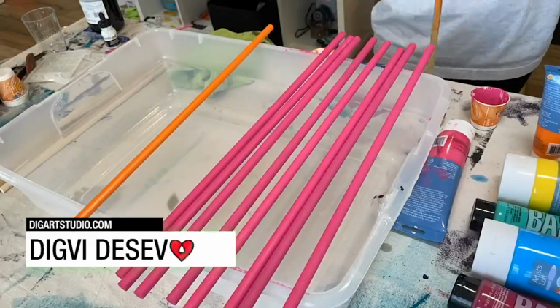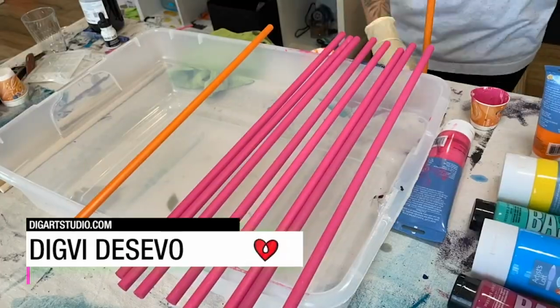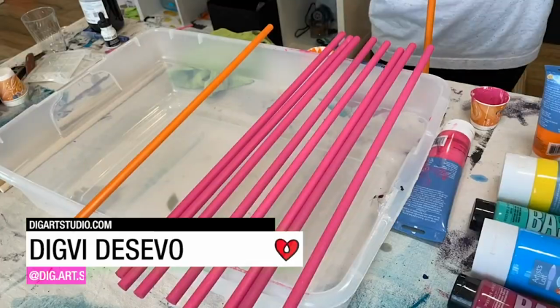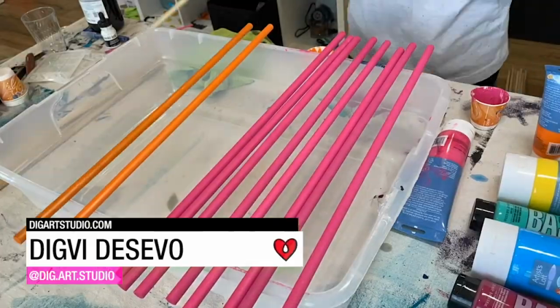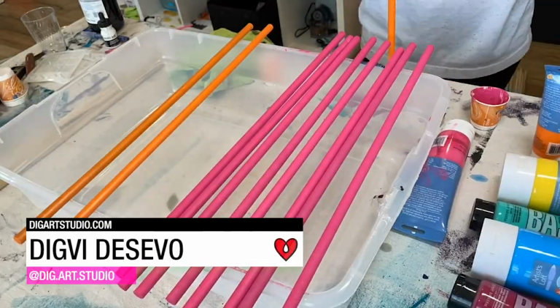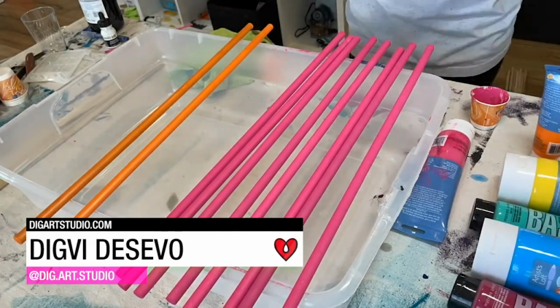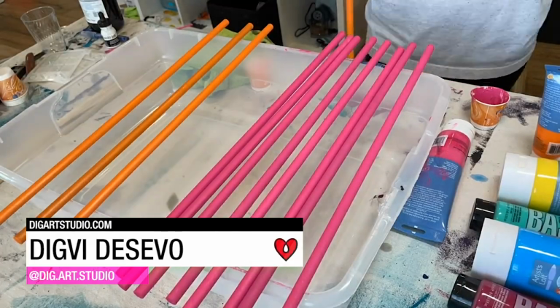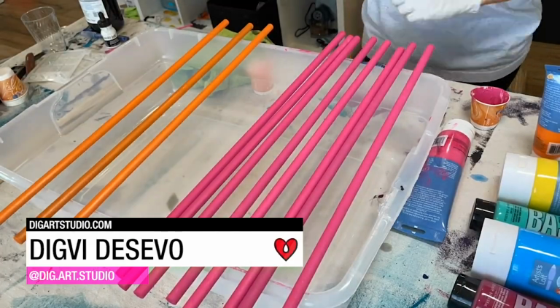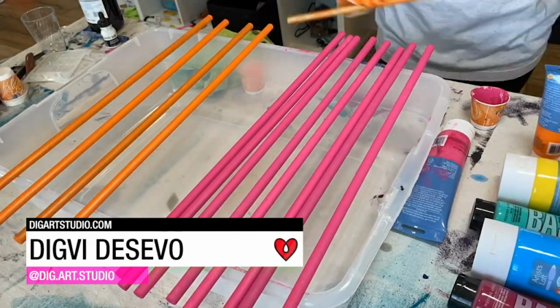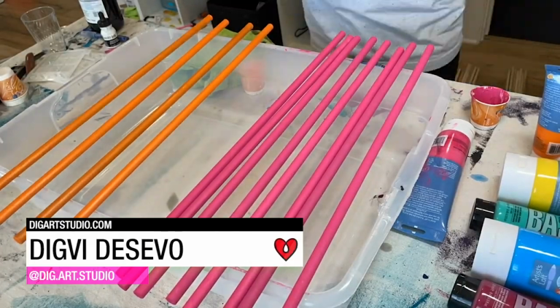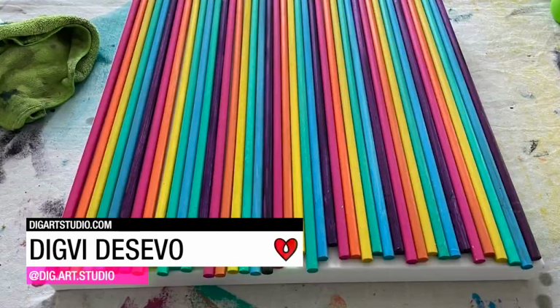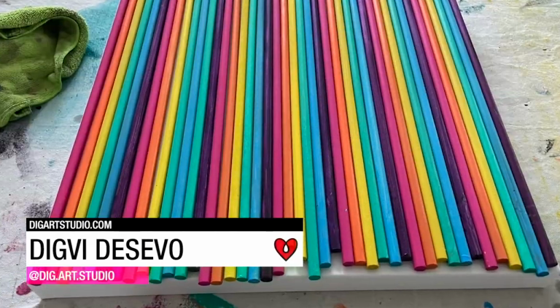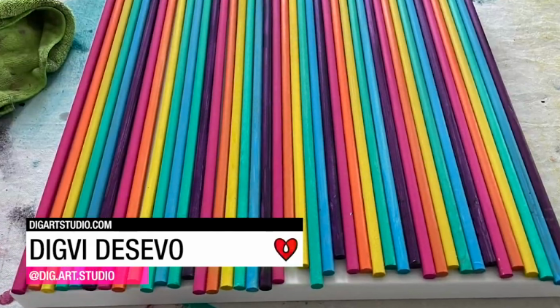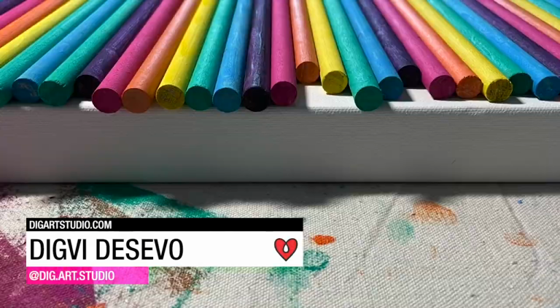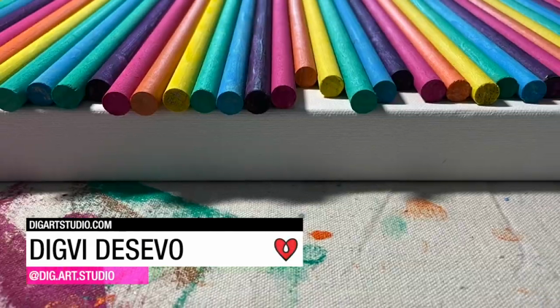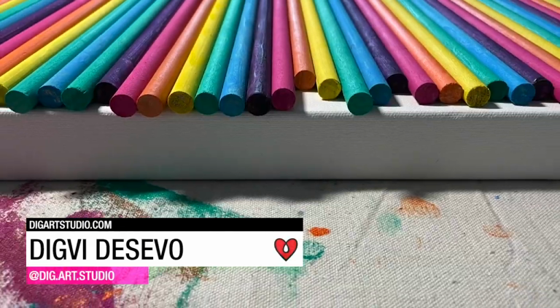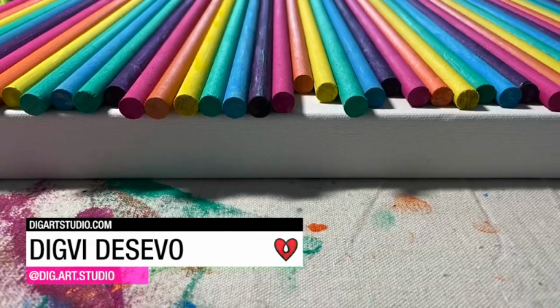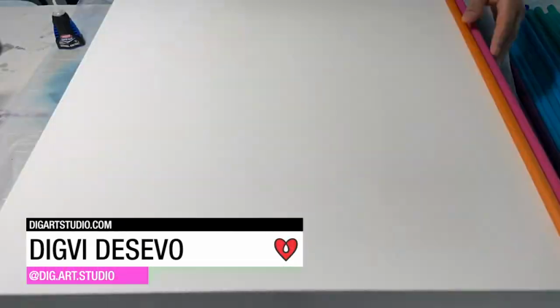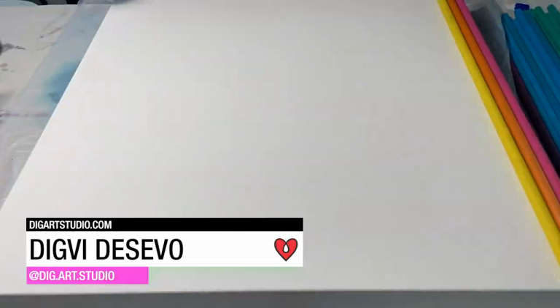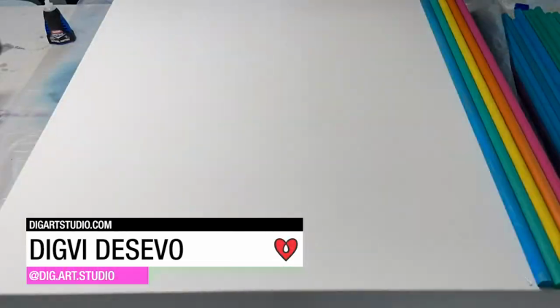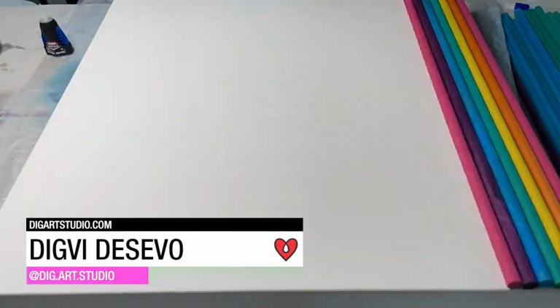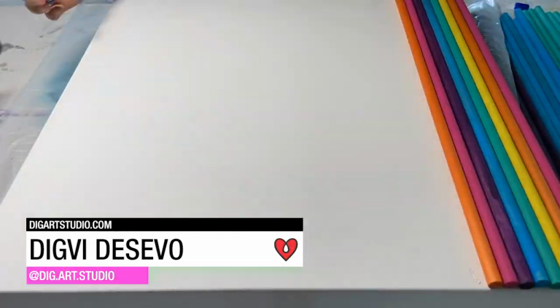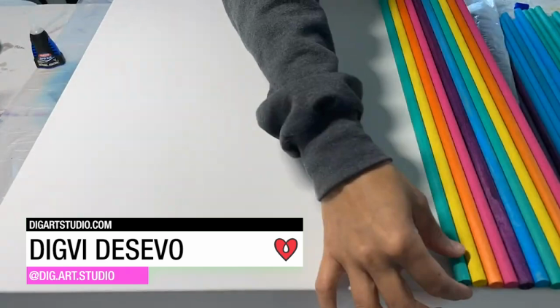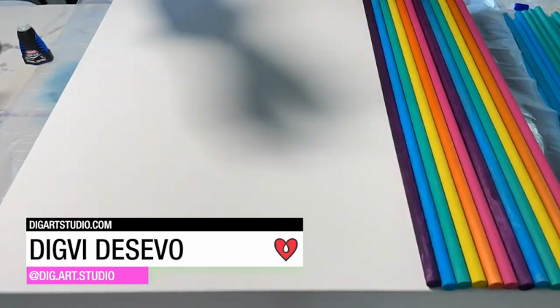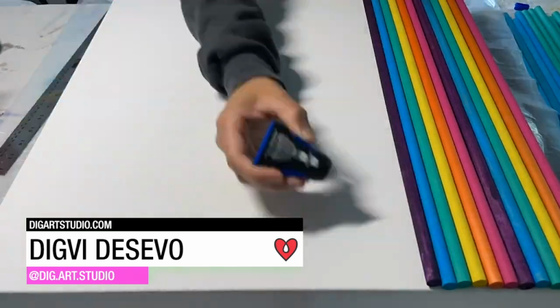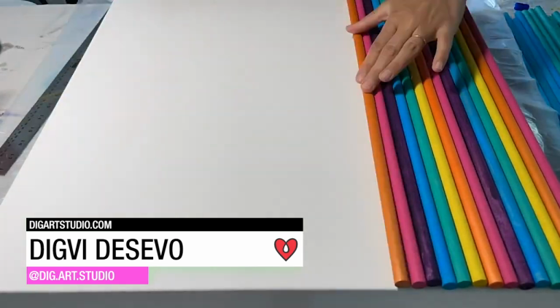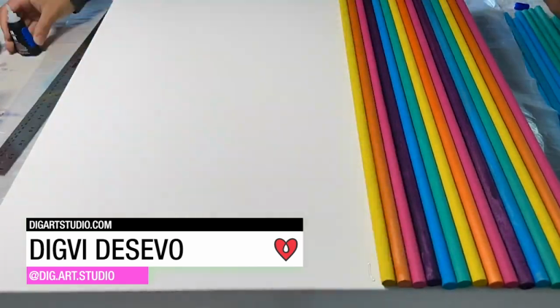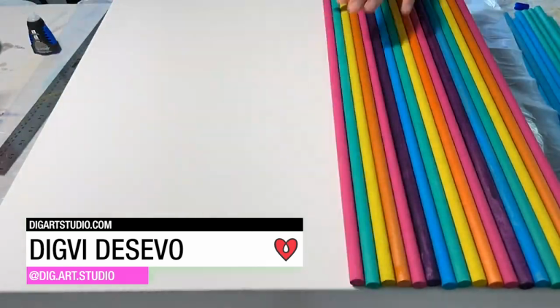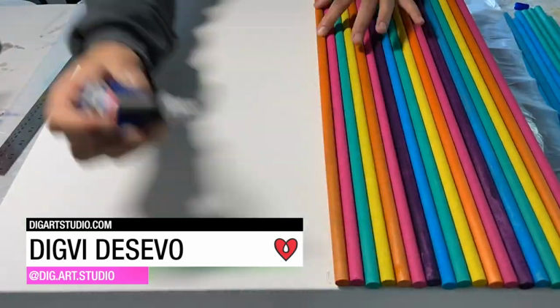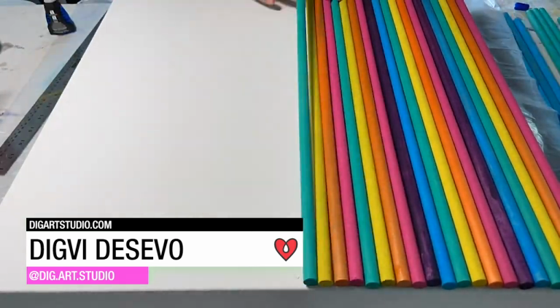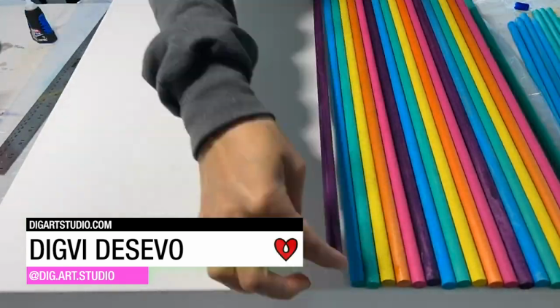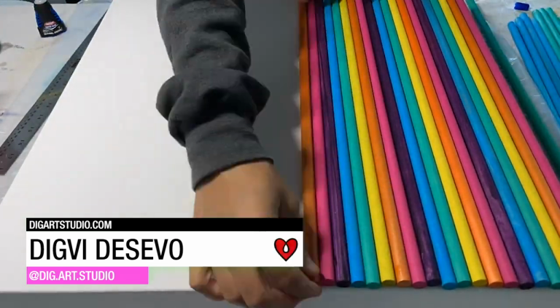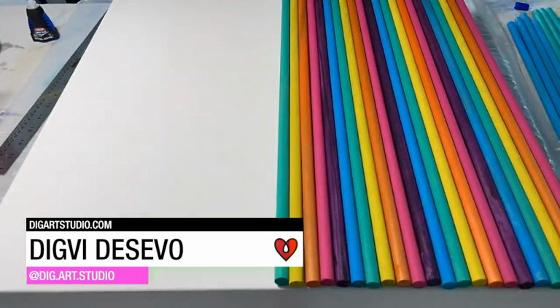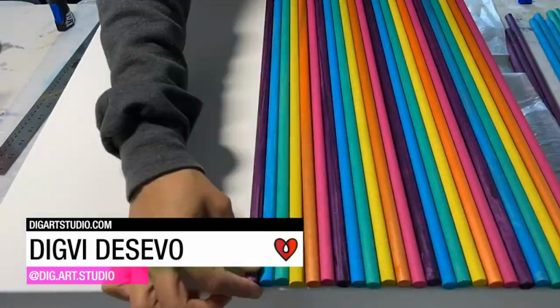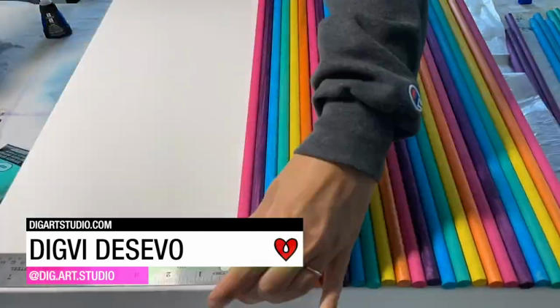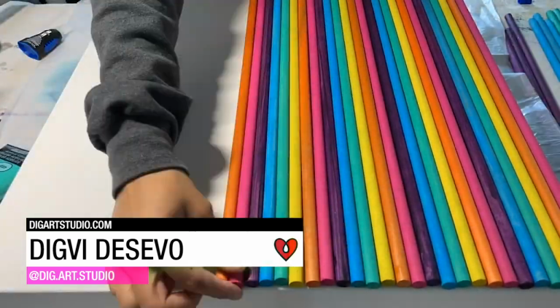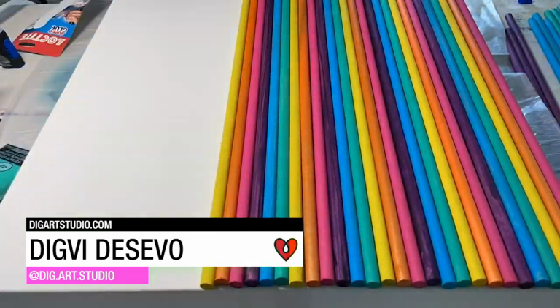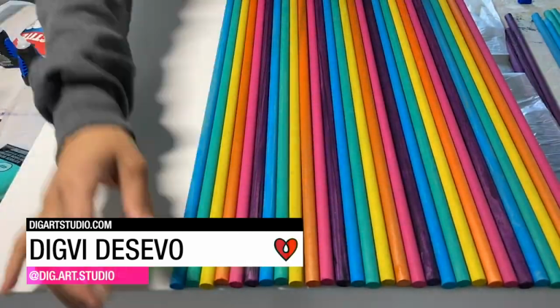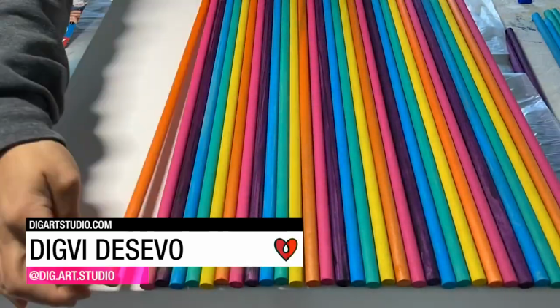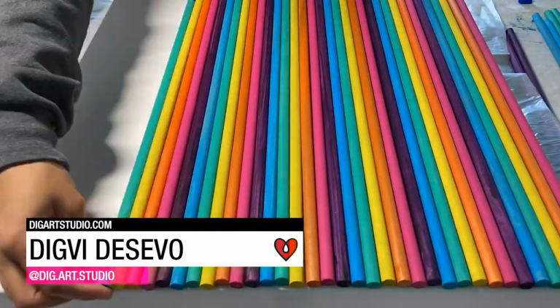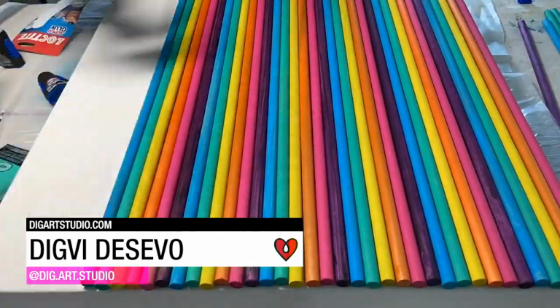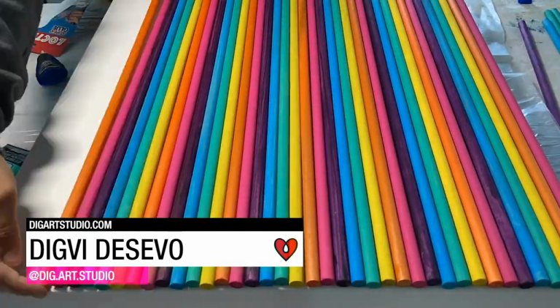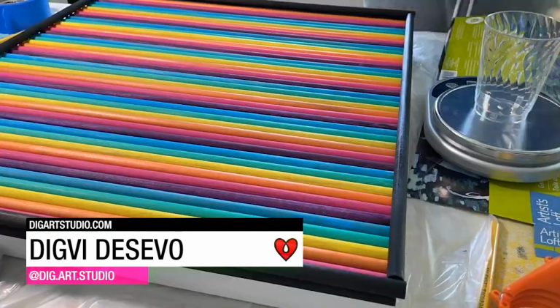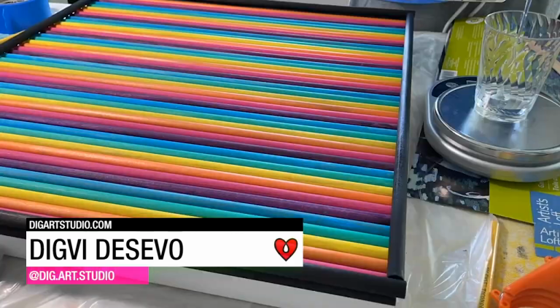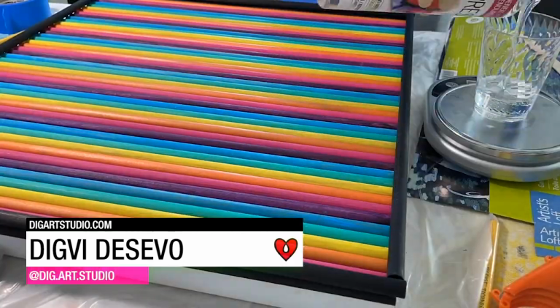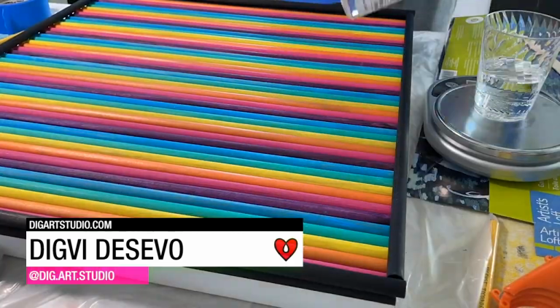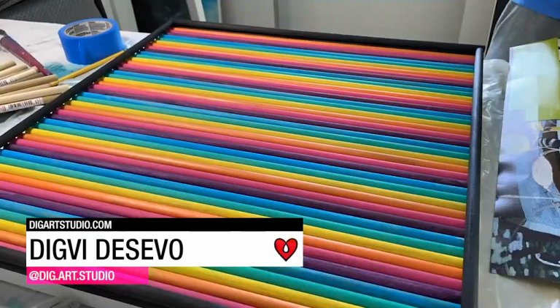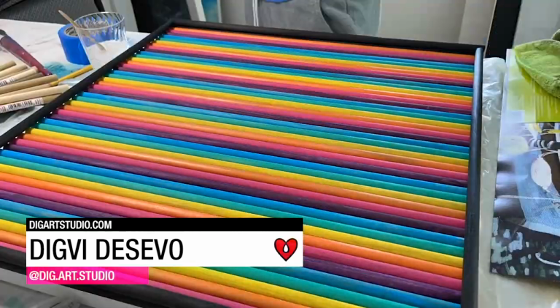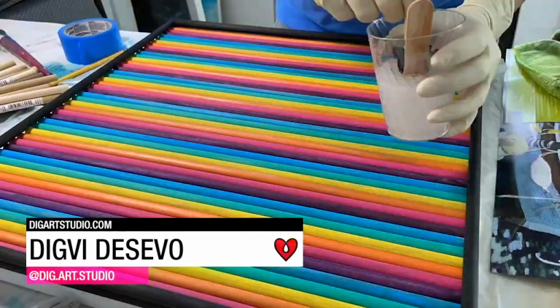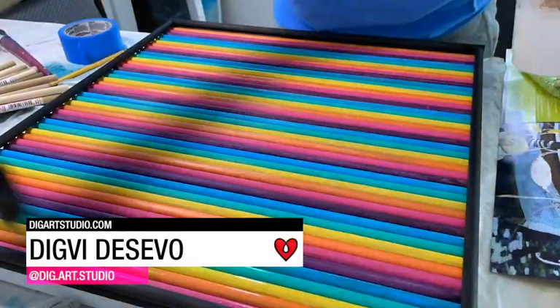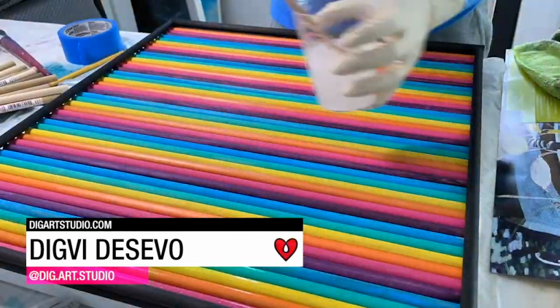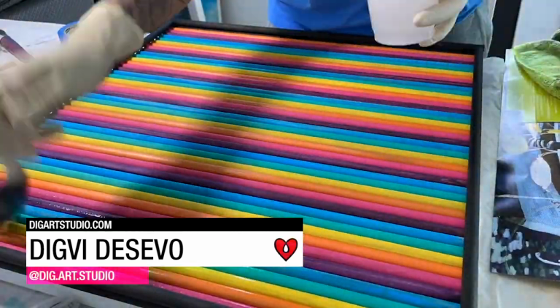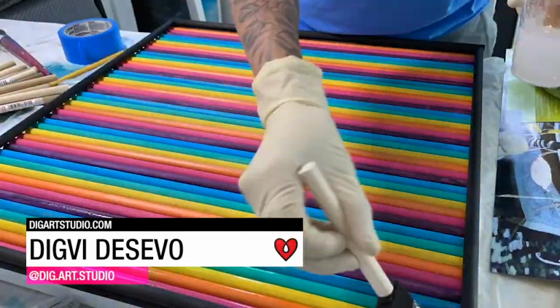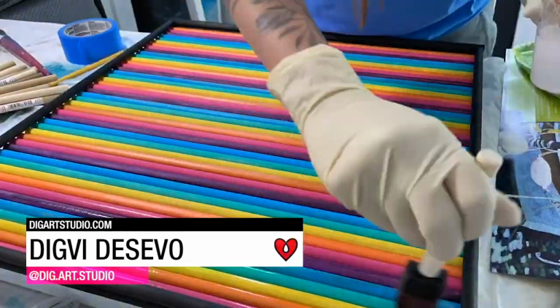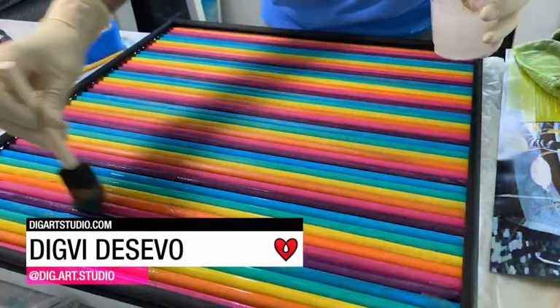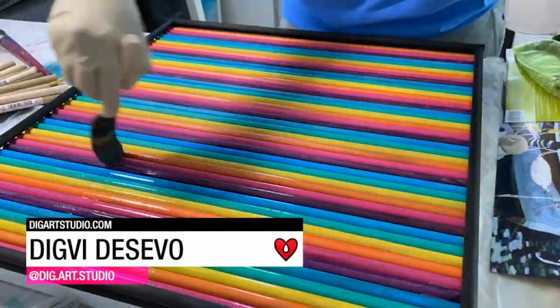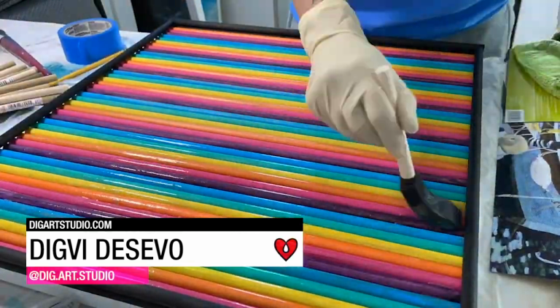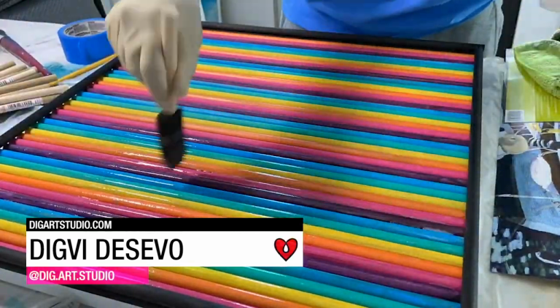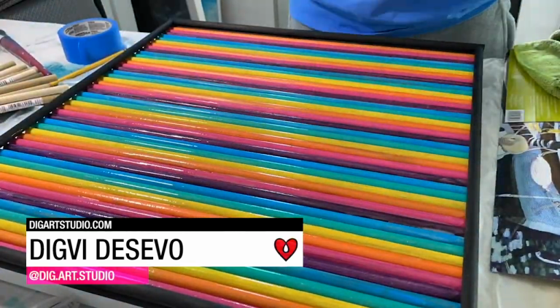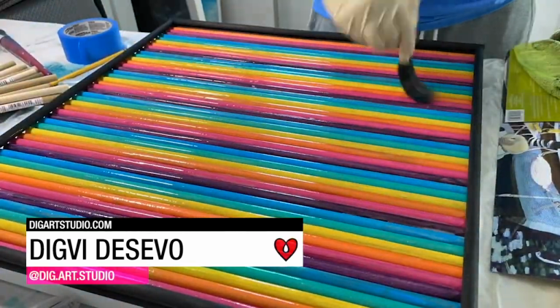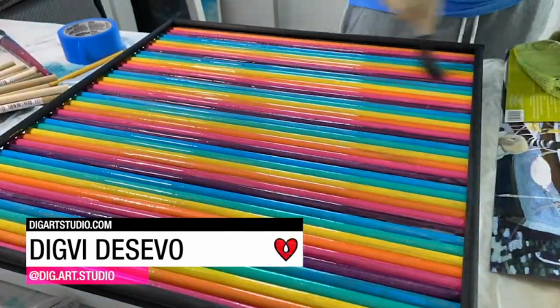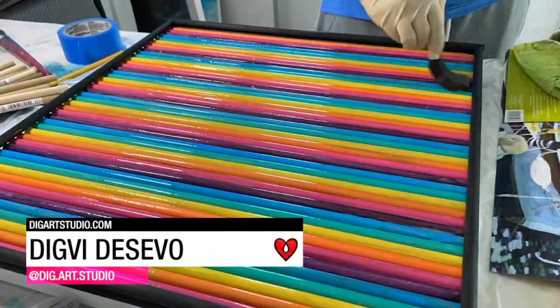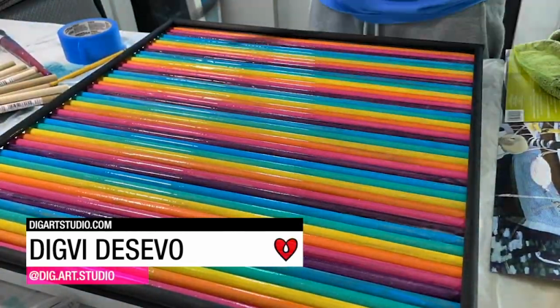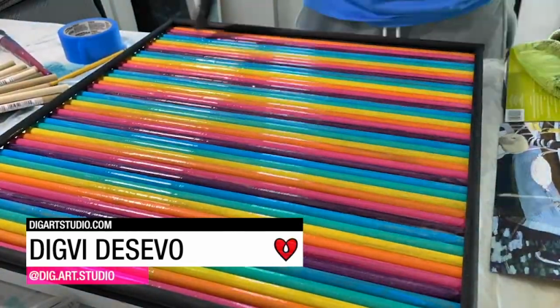Digvi Decevo Art Resin hand-painted dowels as a glossy colorful backdrop for her piece entitled Home is Where the Heart Is.